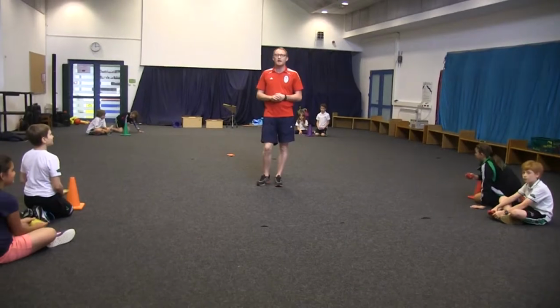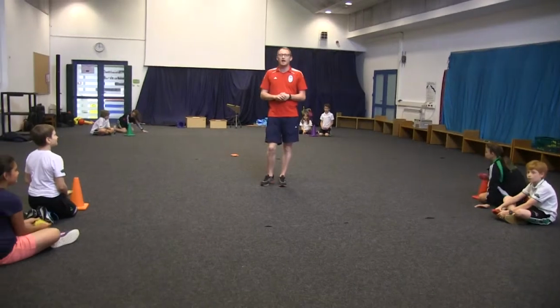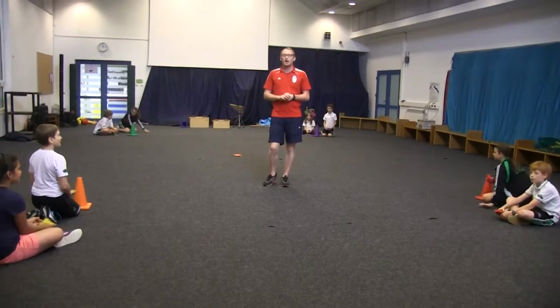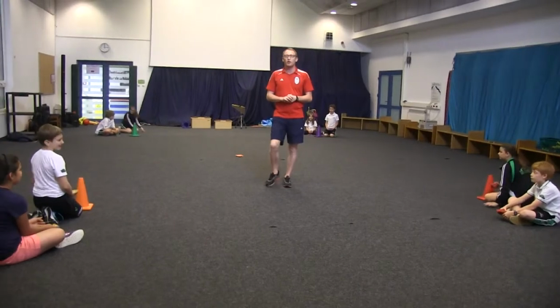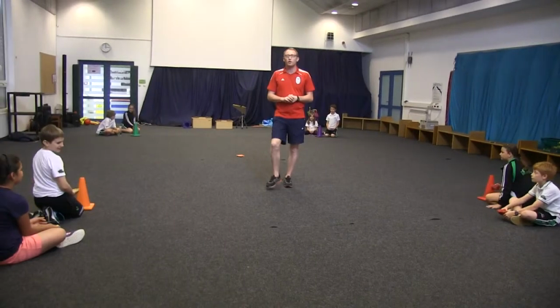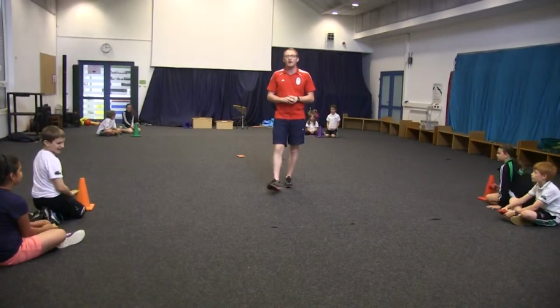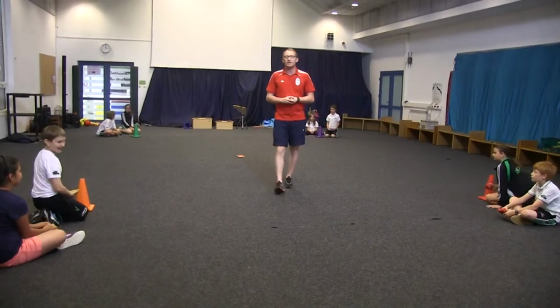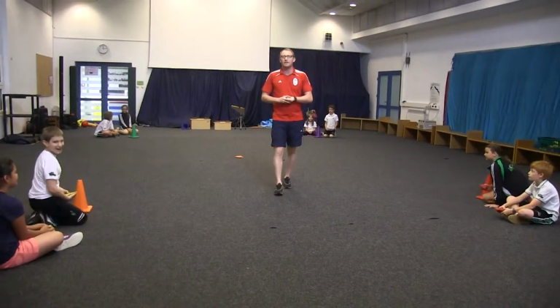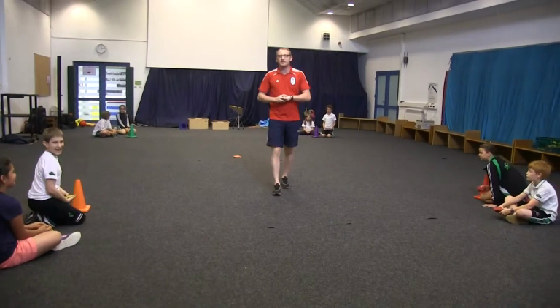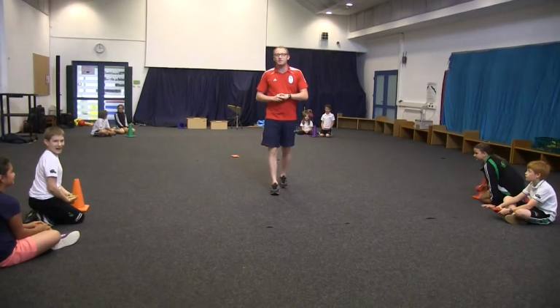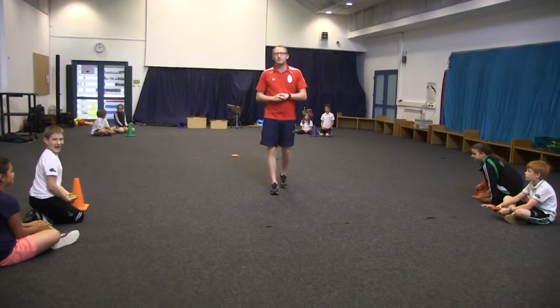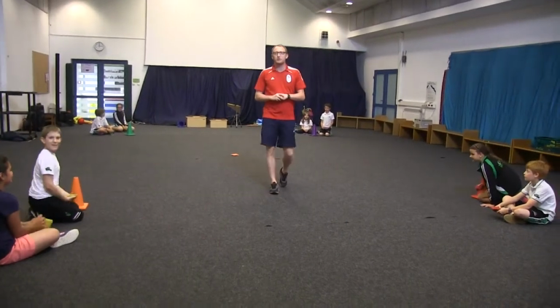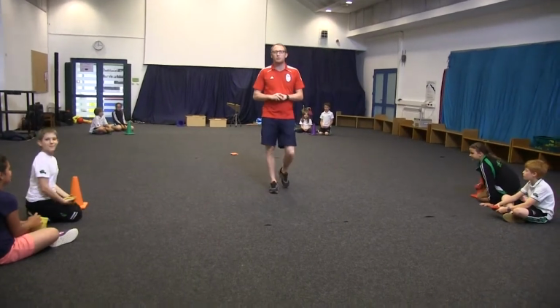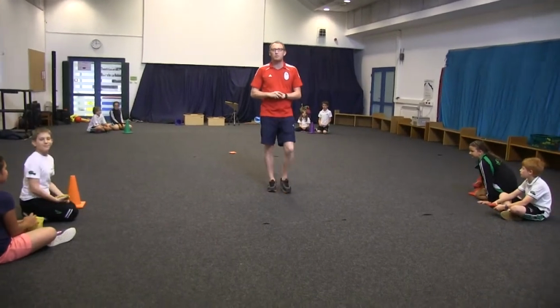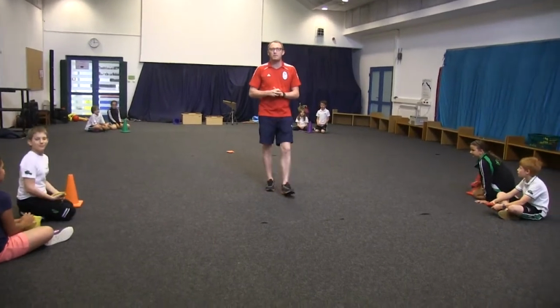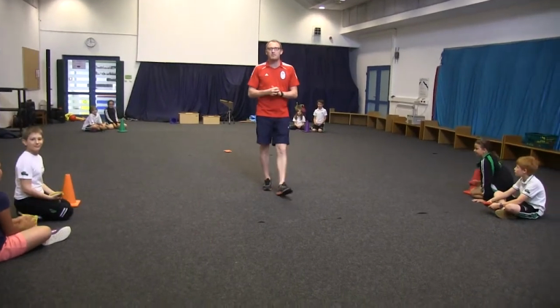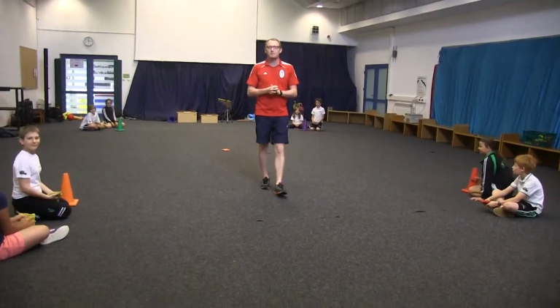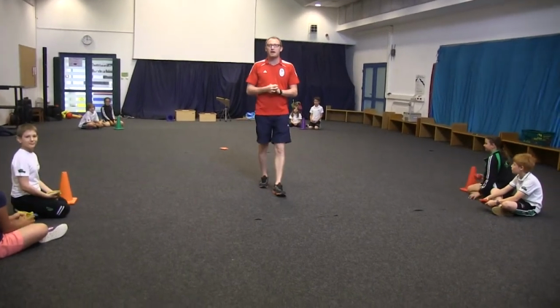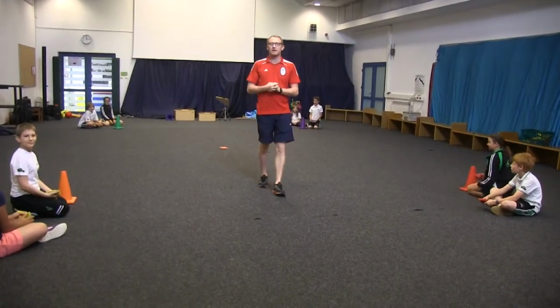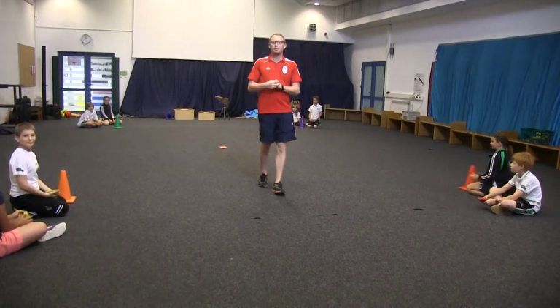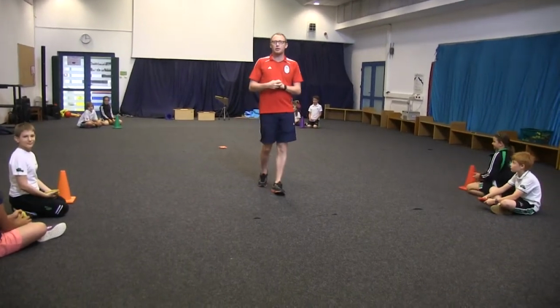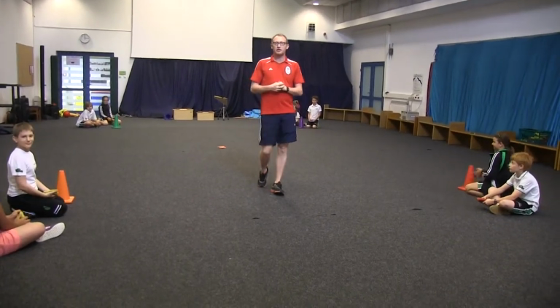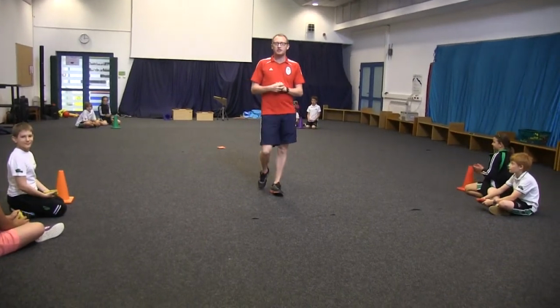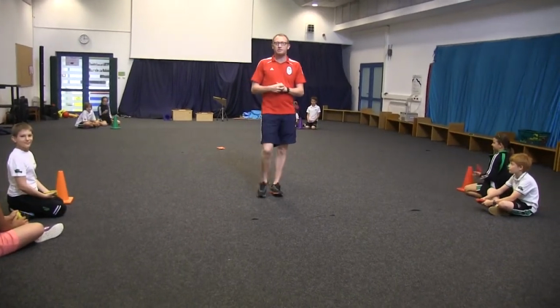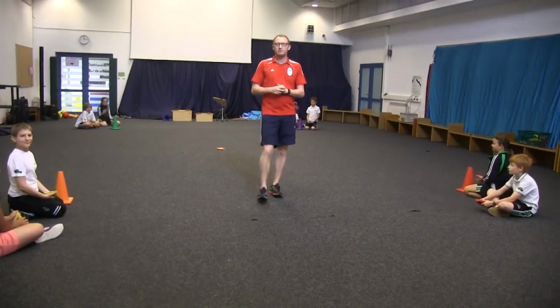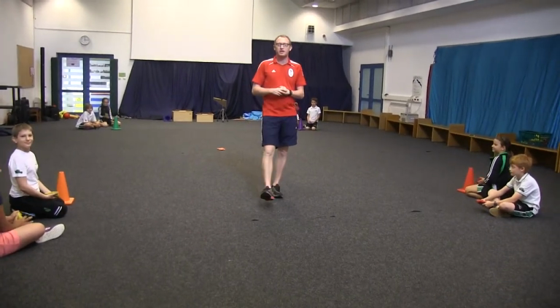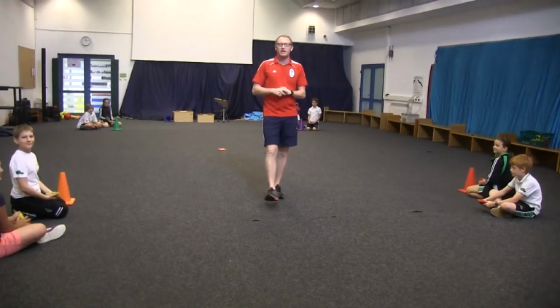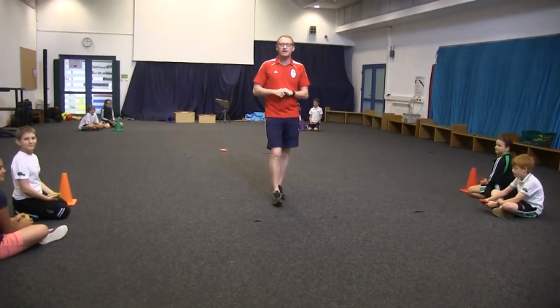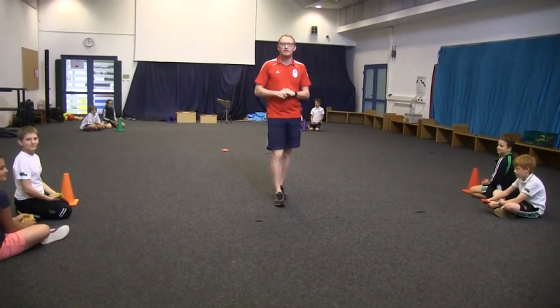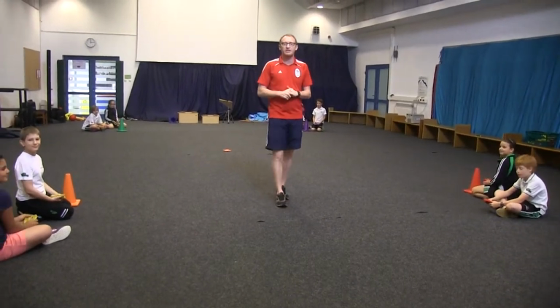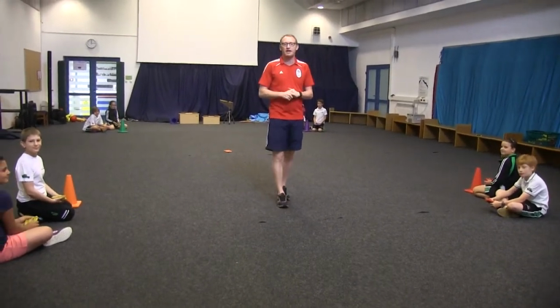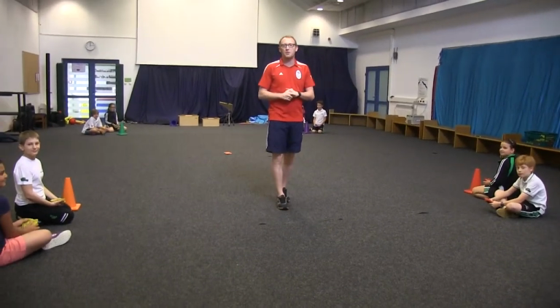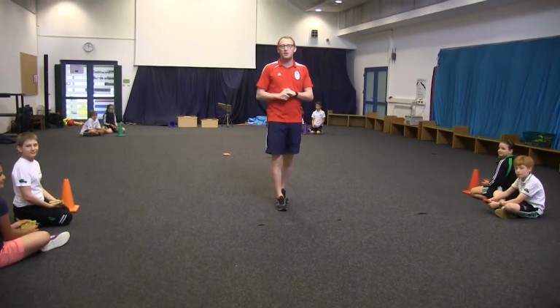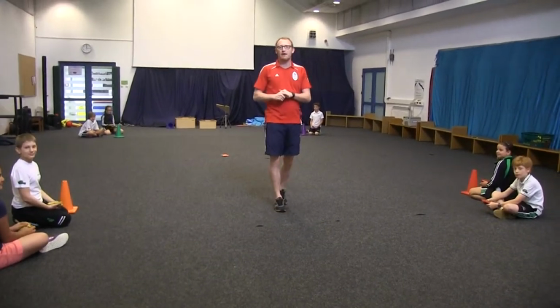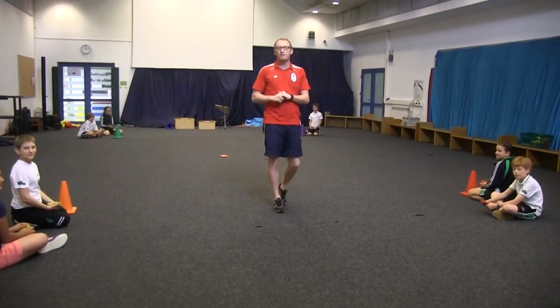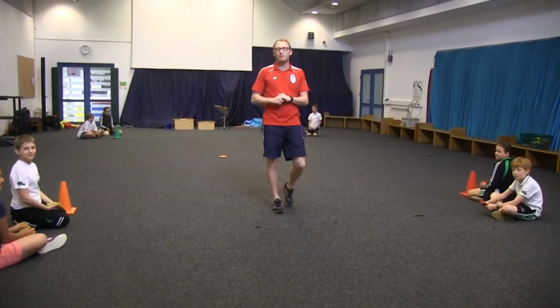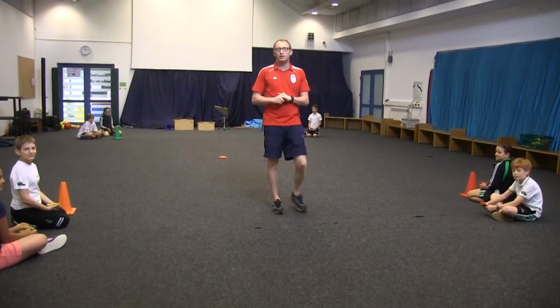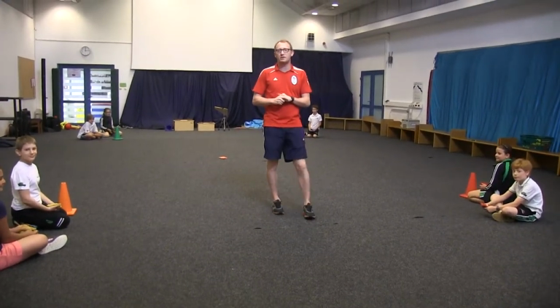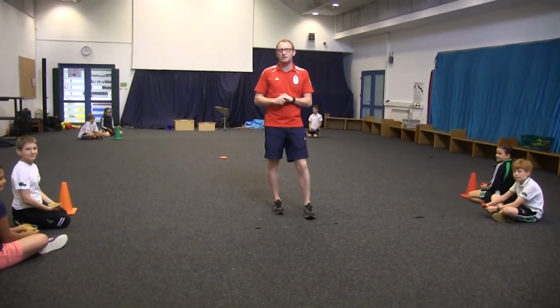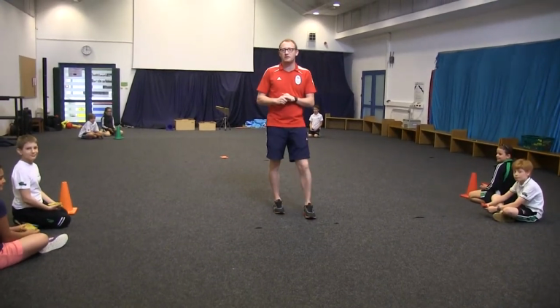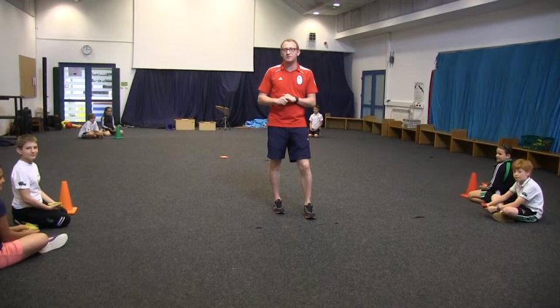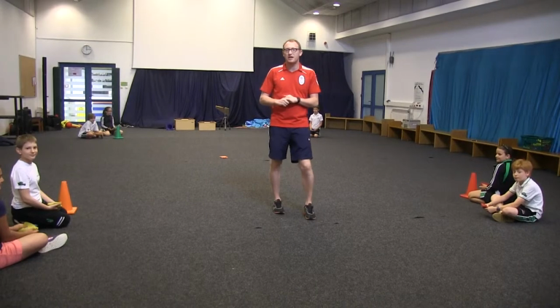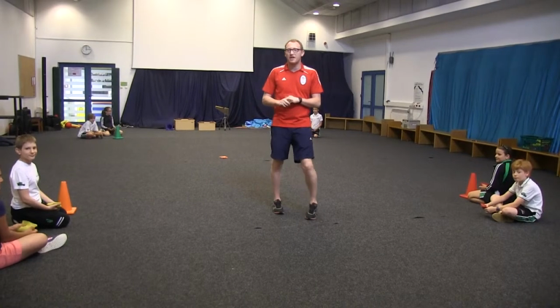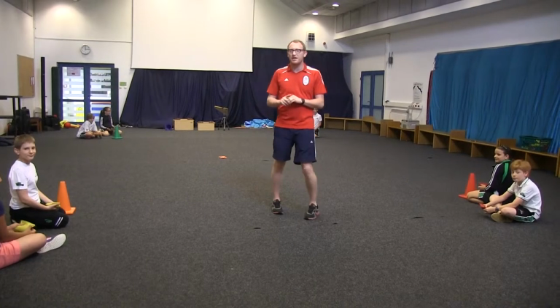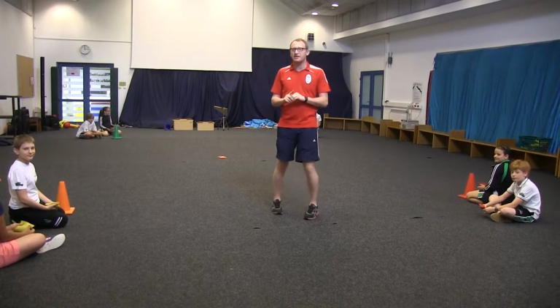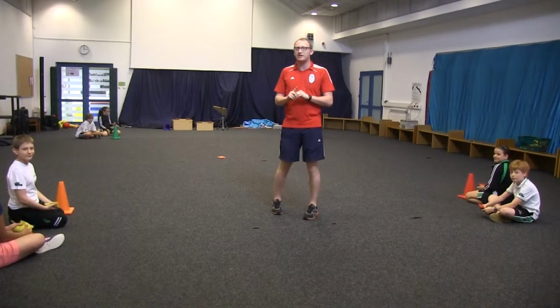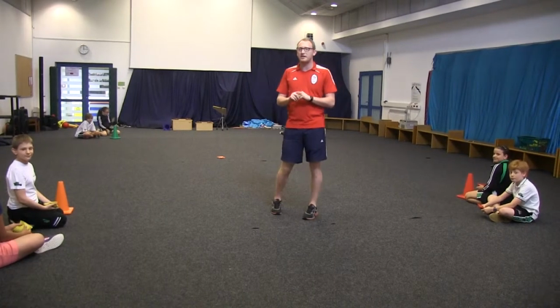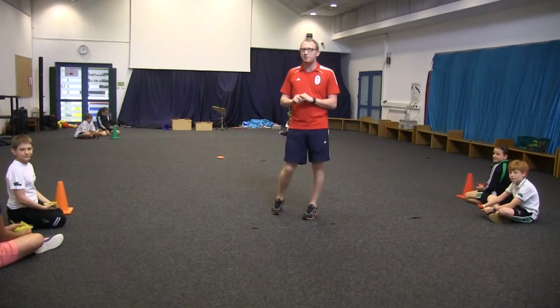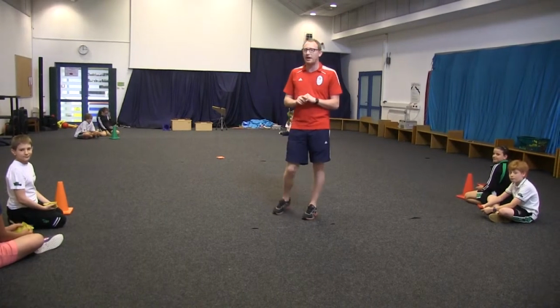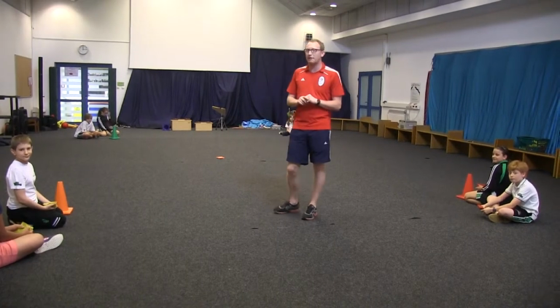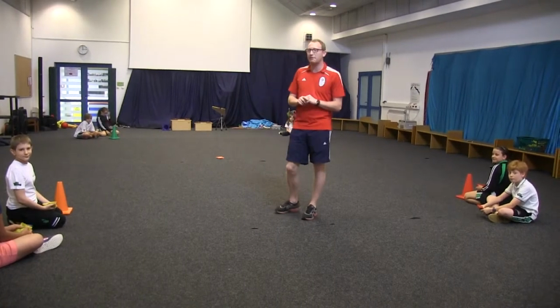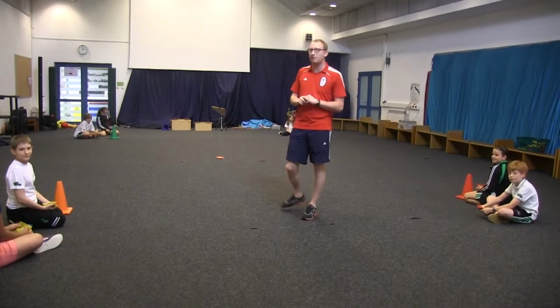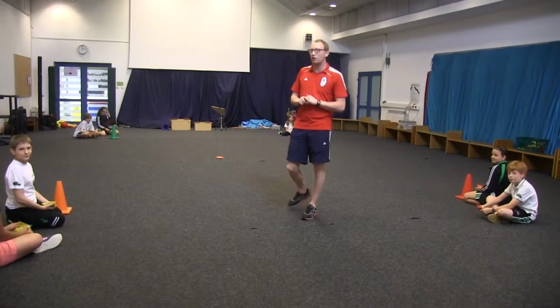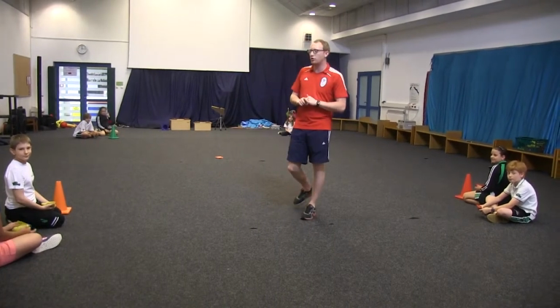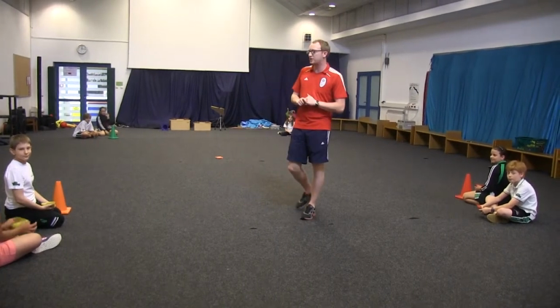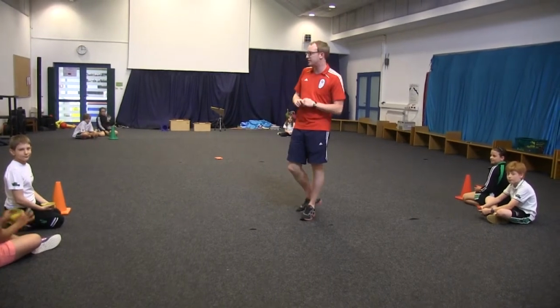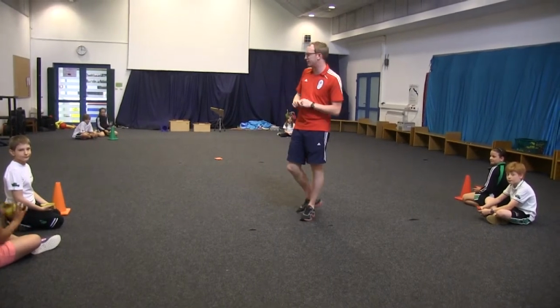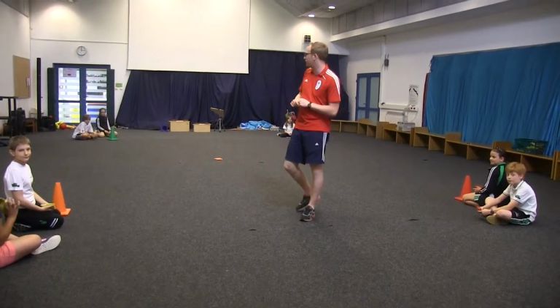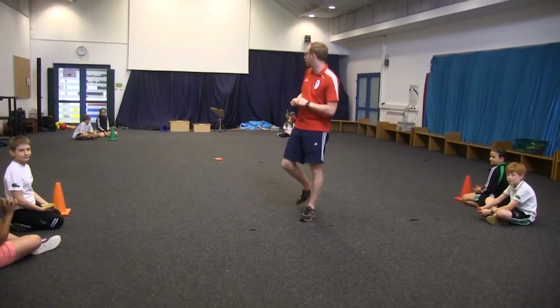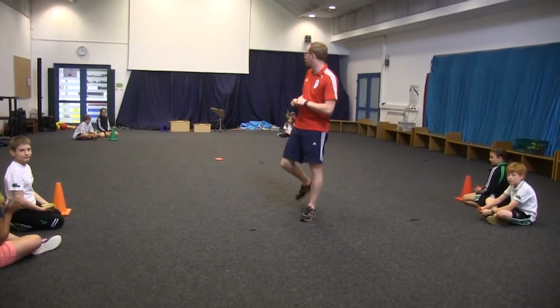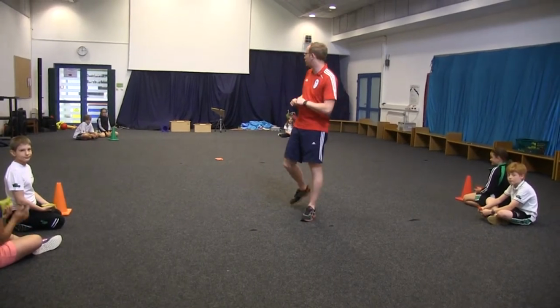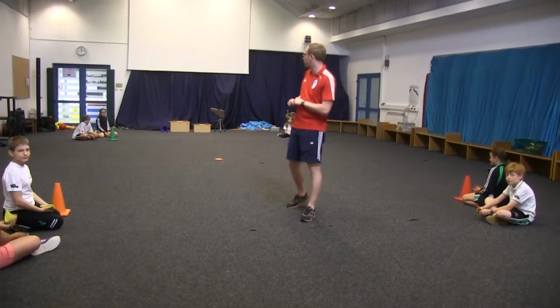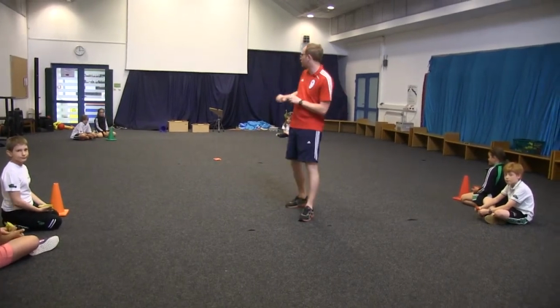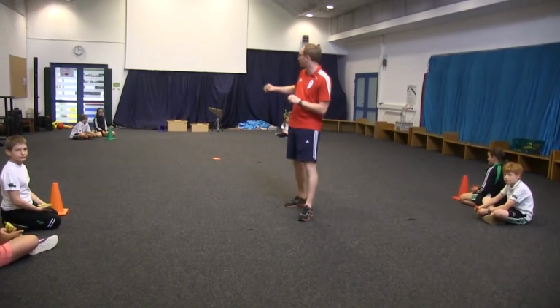Hello, this game is called bean bag bocce. In this game we have 4 teams. They are sitting behind 4 different coloured lines.